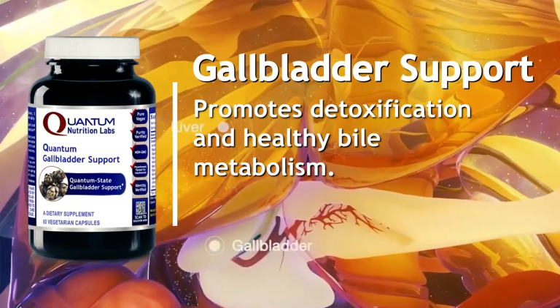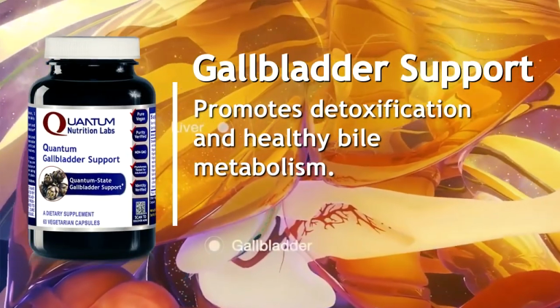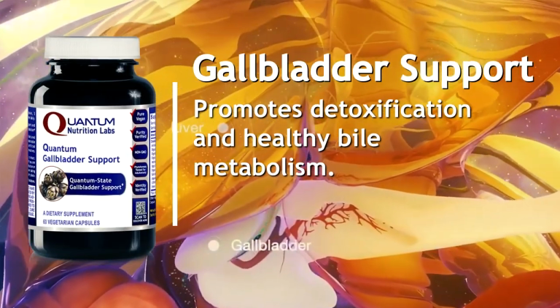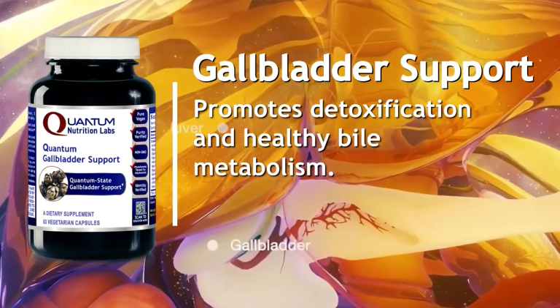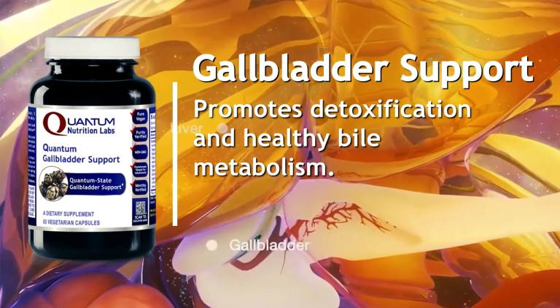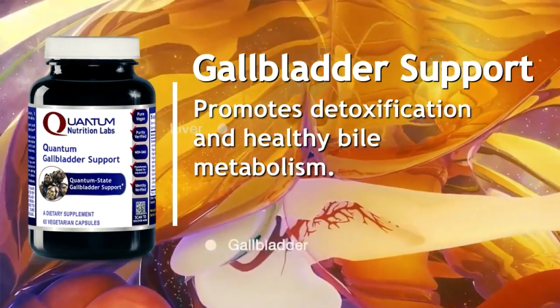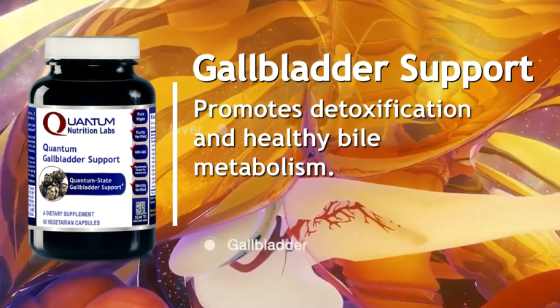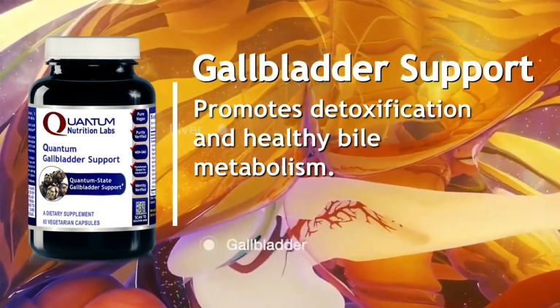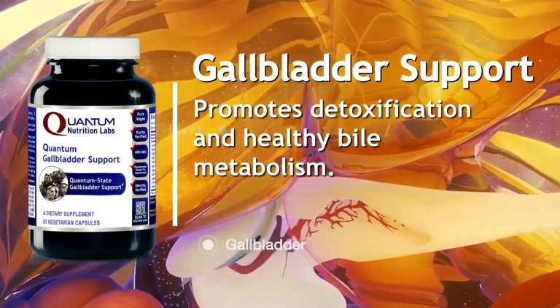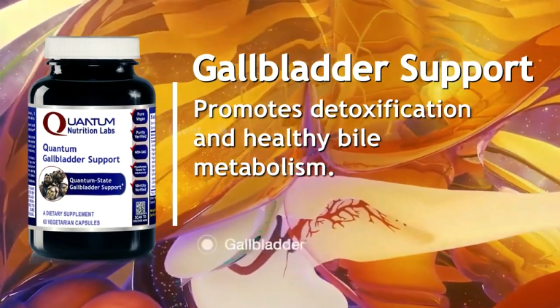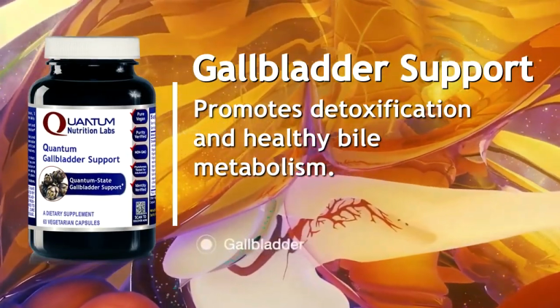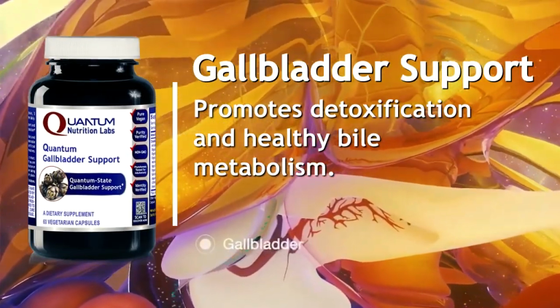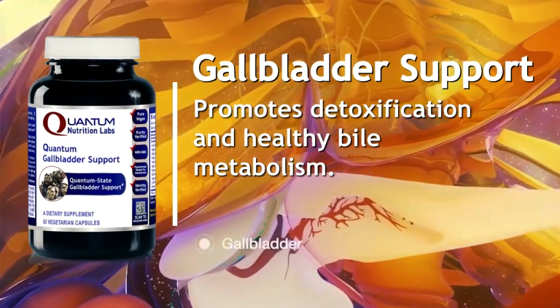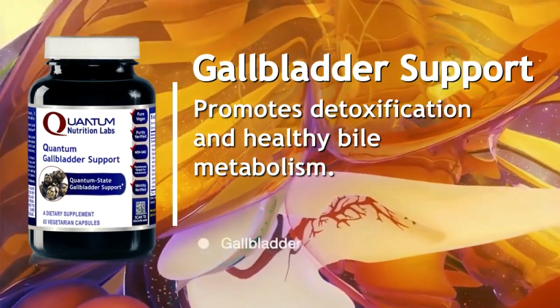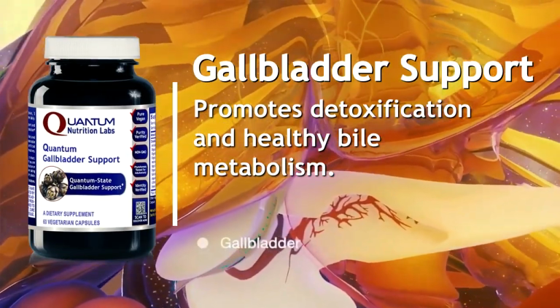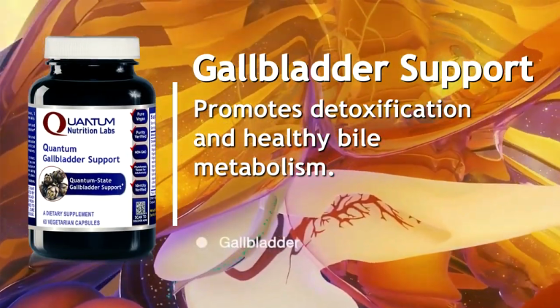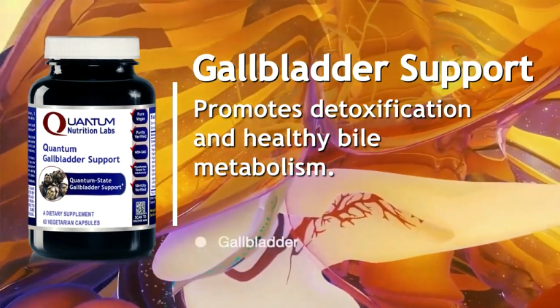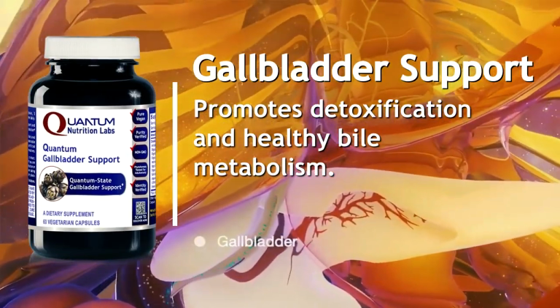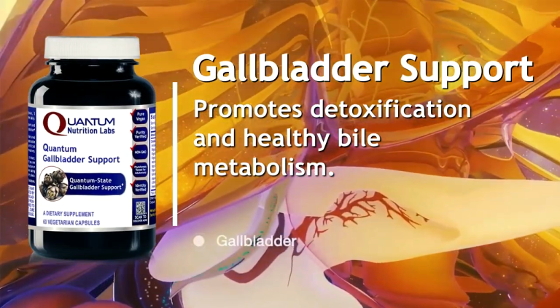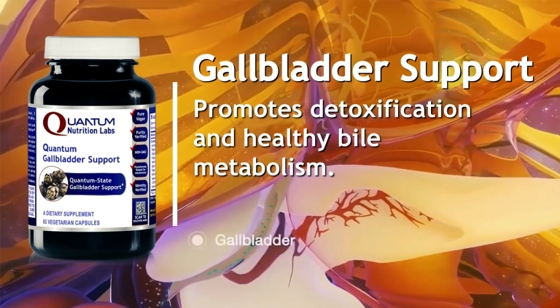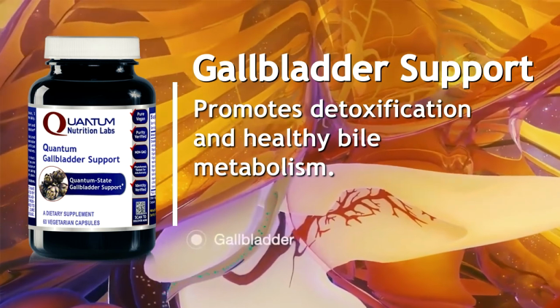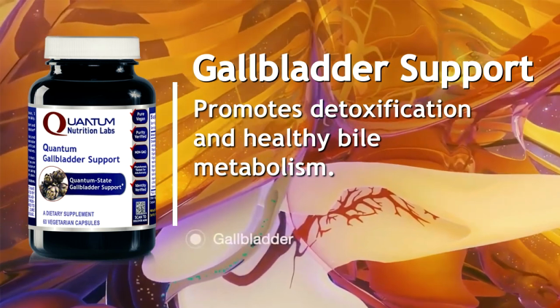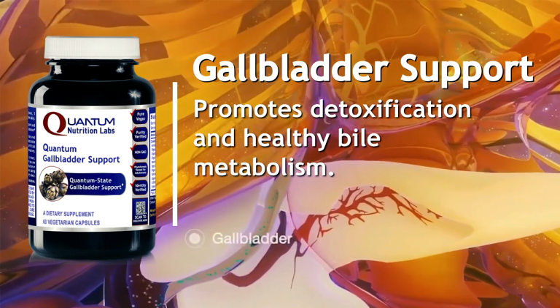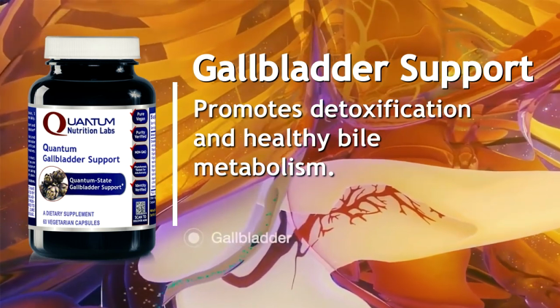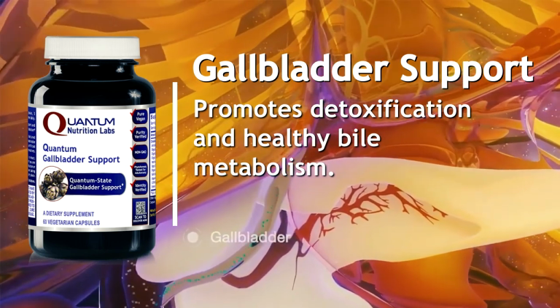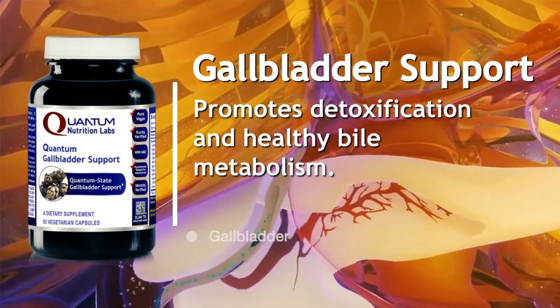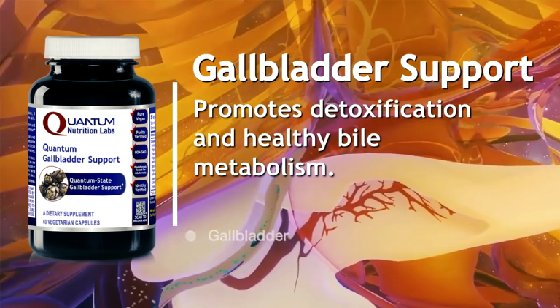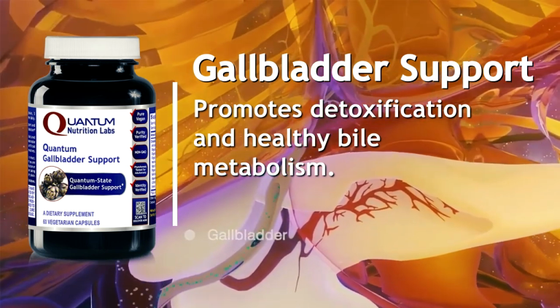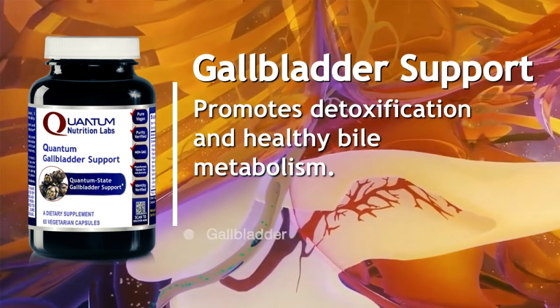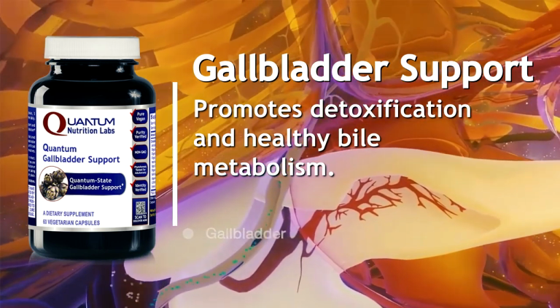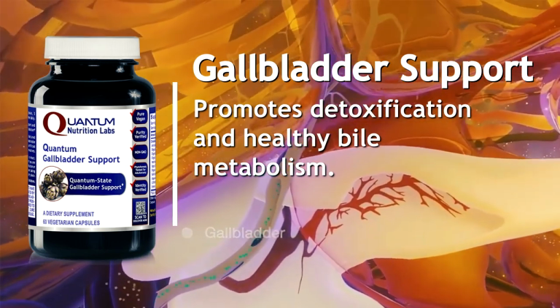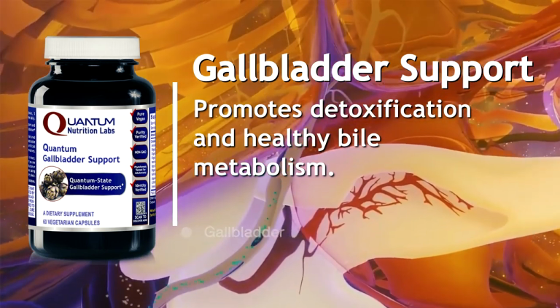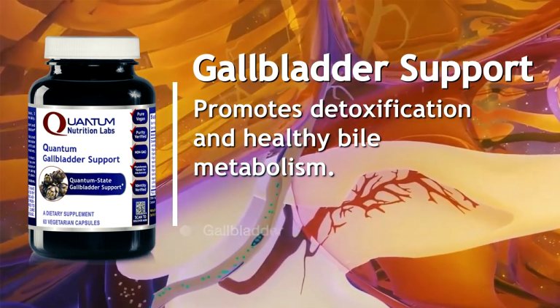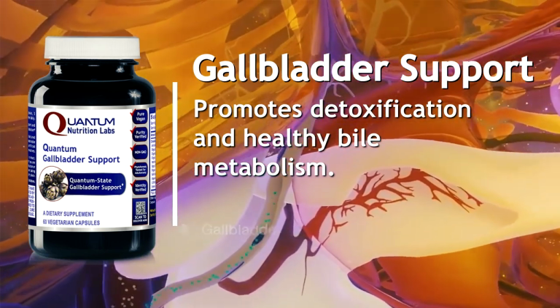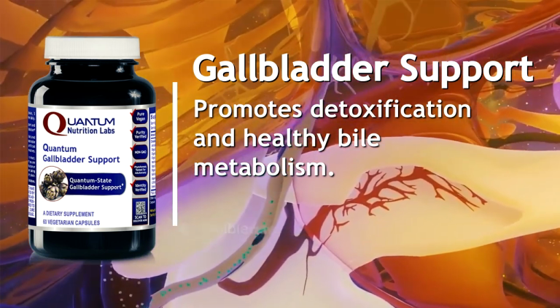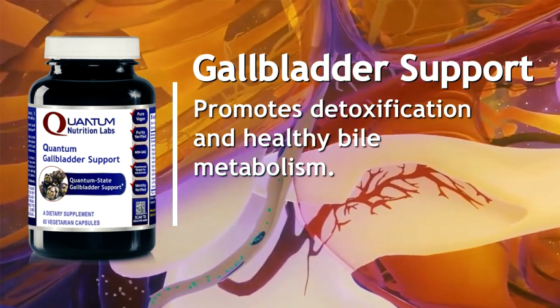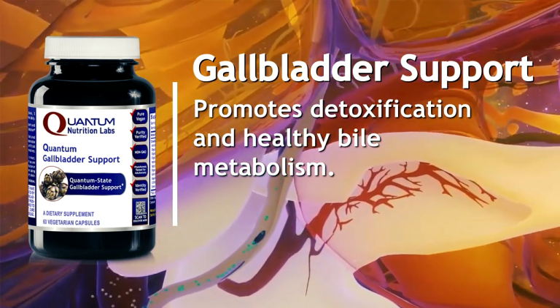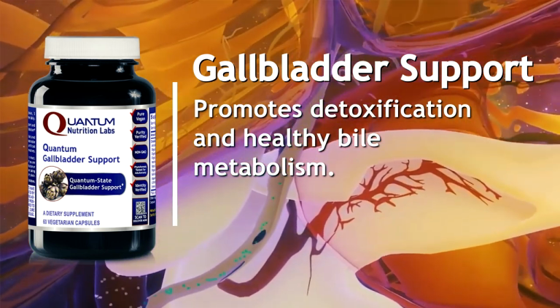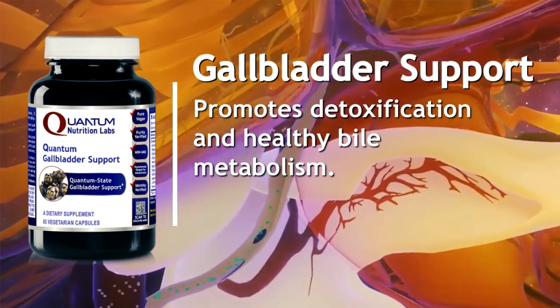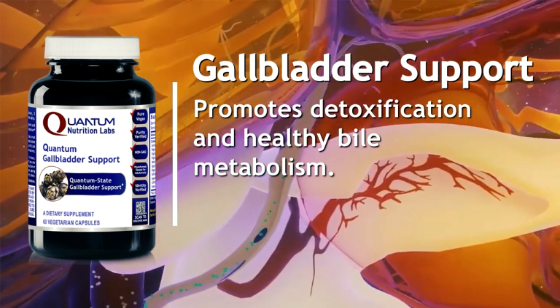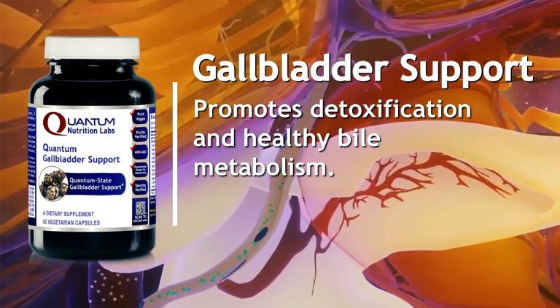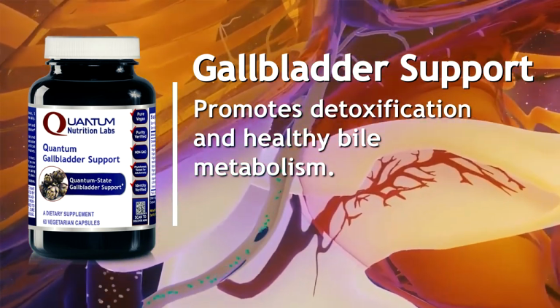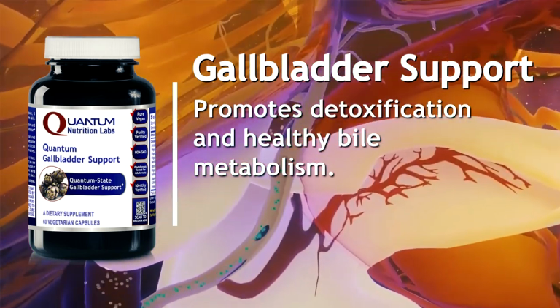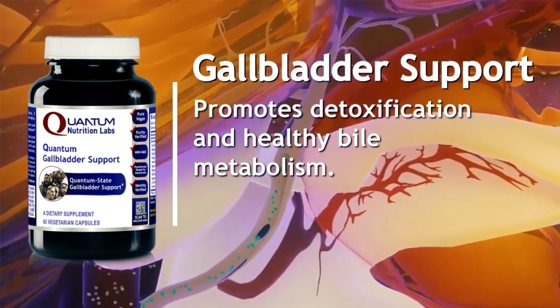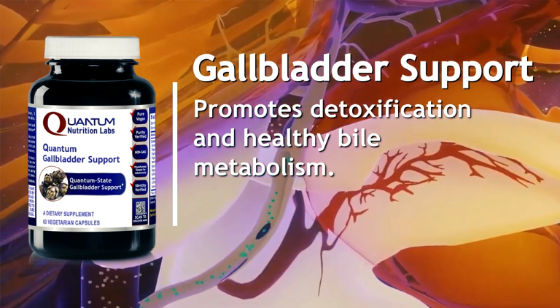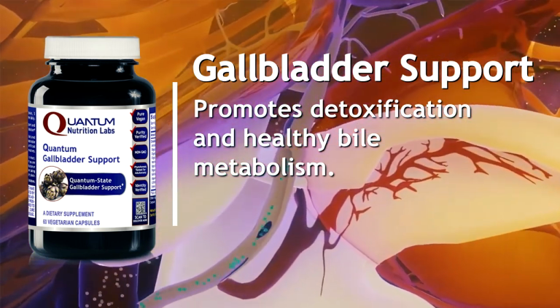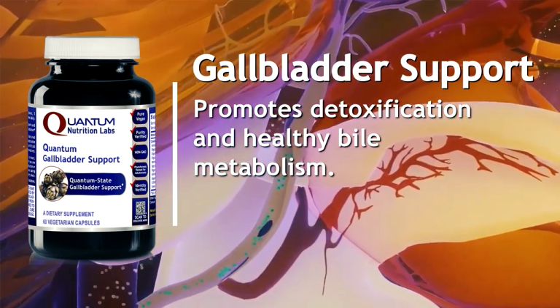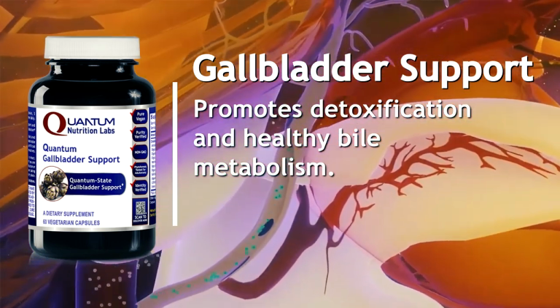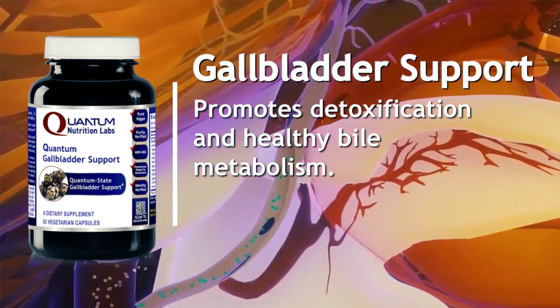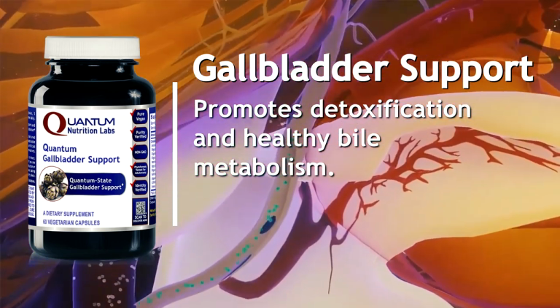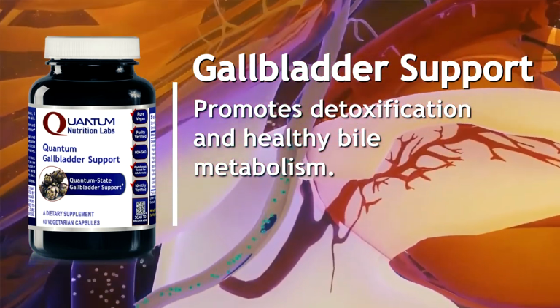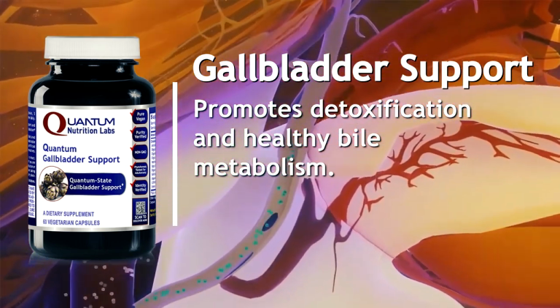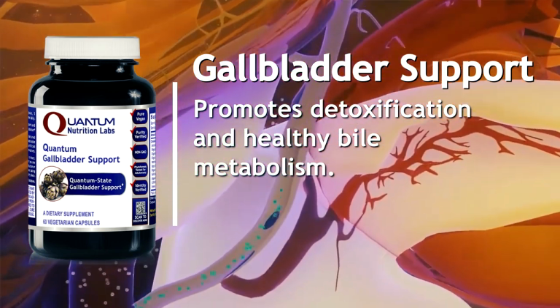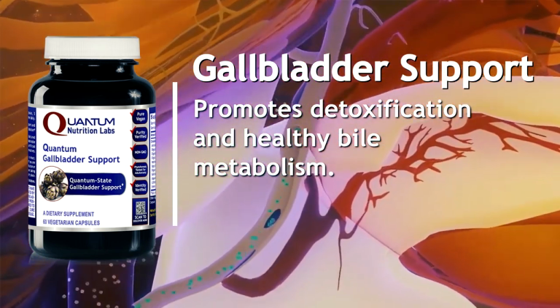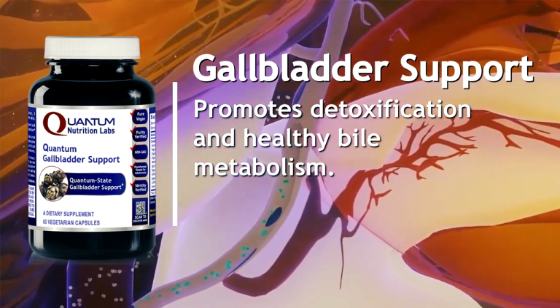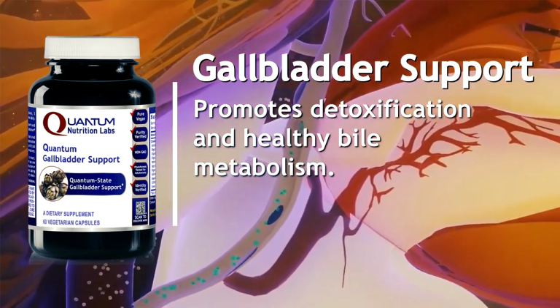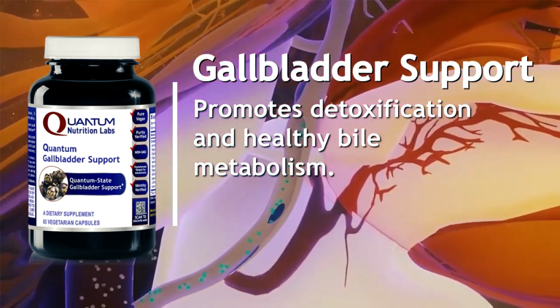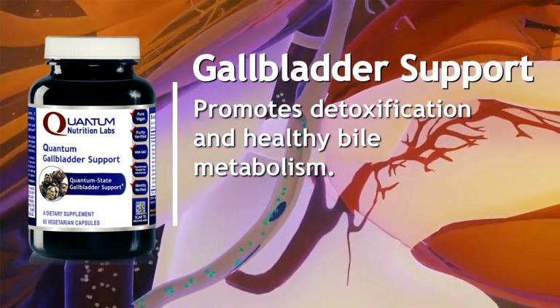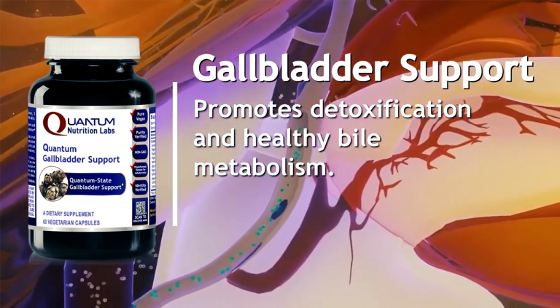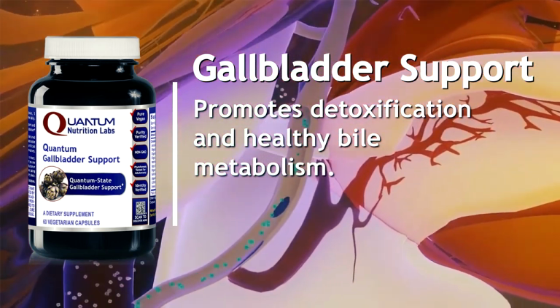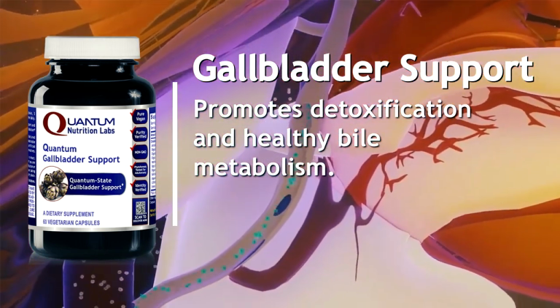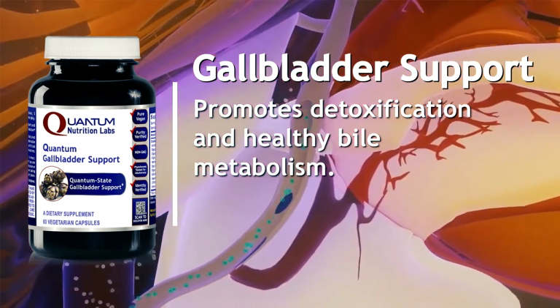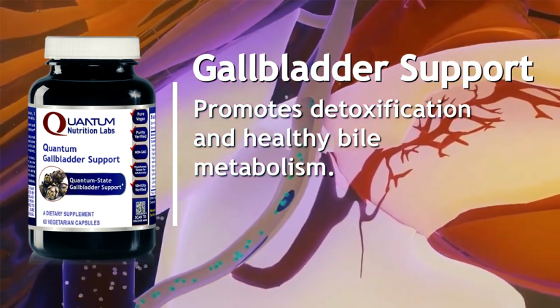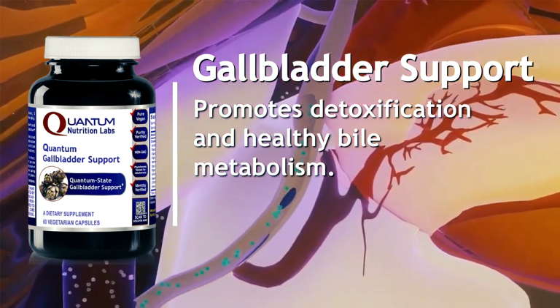Gallbladder support. This unique comprehensive gallbladder formula promotes detoxification and healthy bile metabolism.